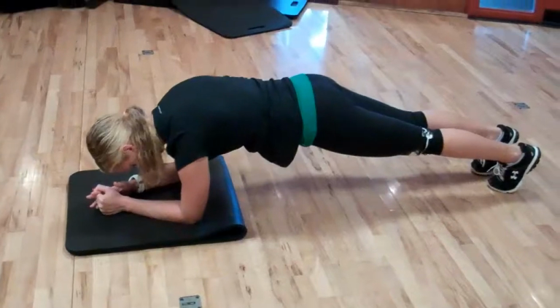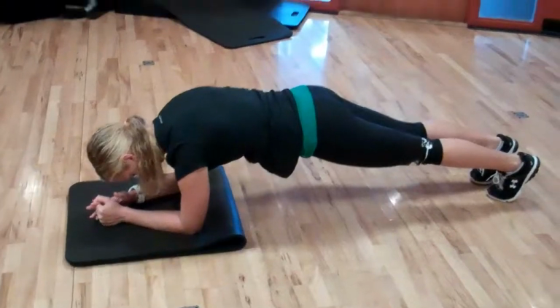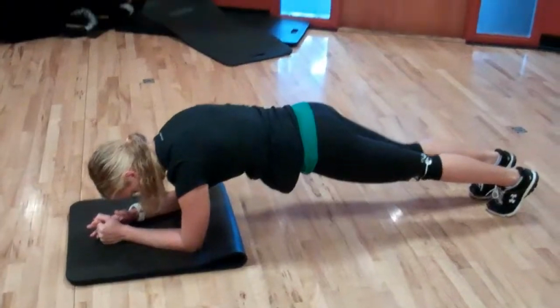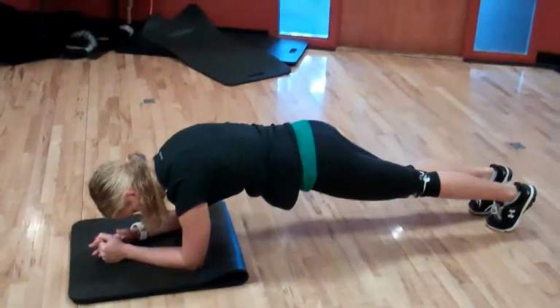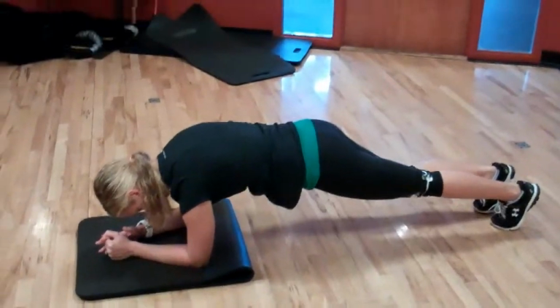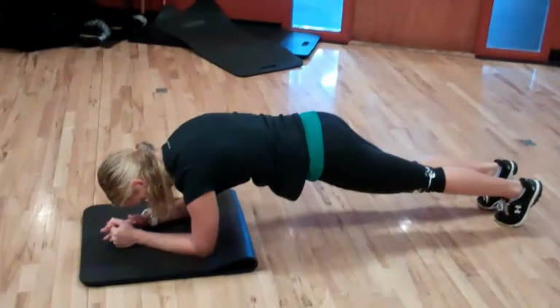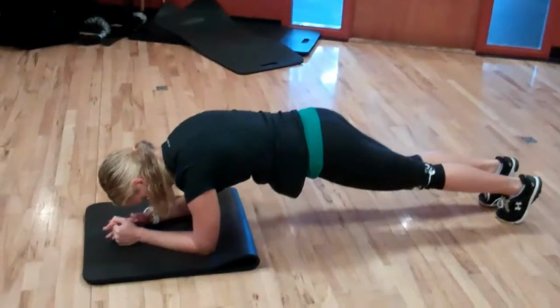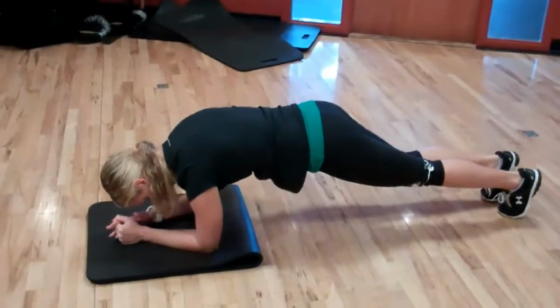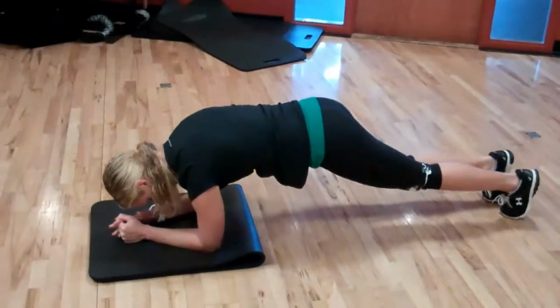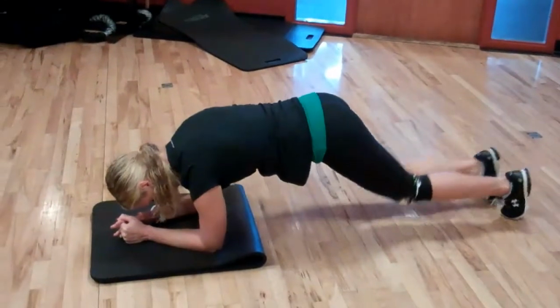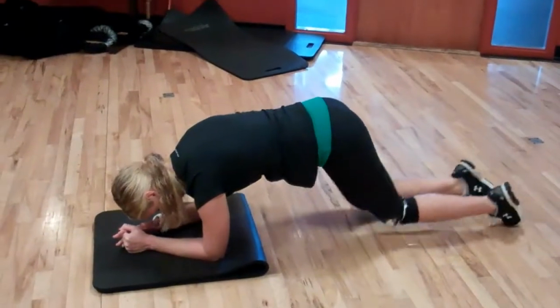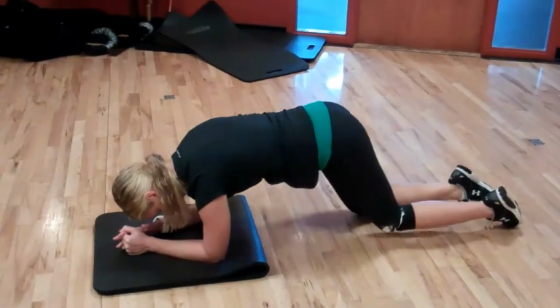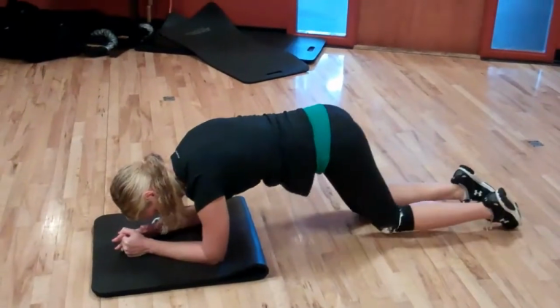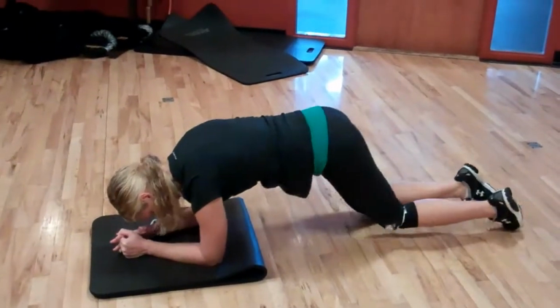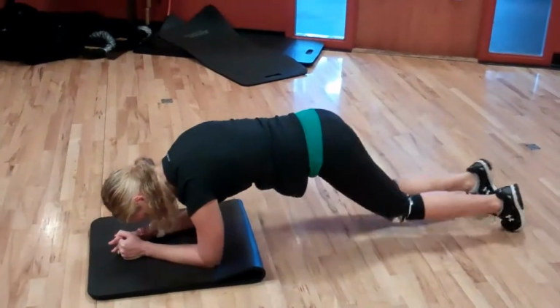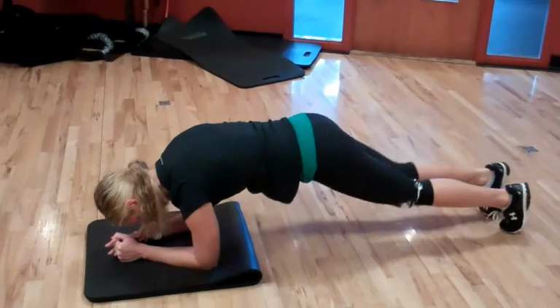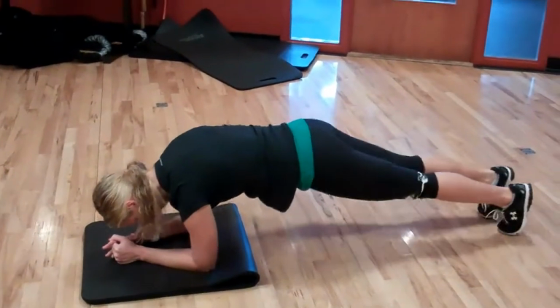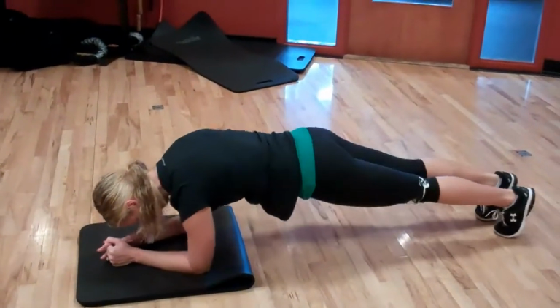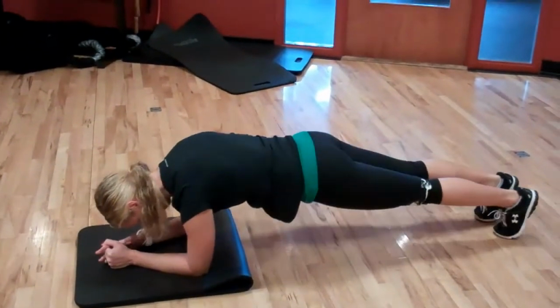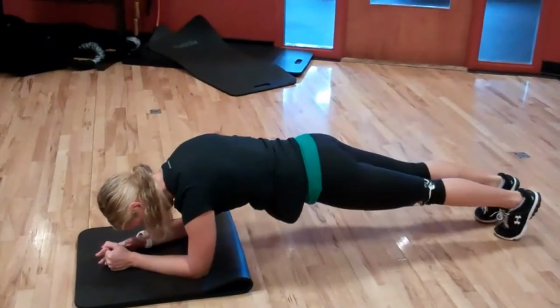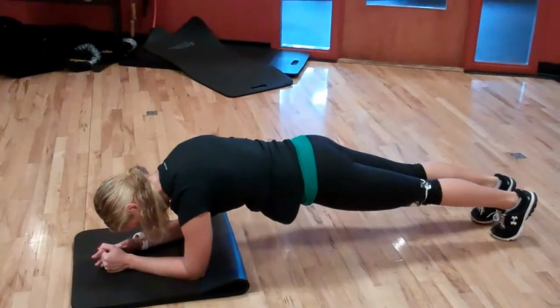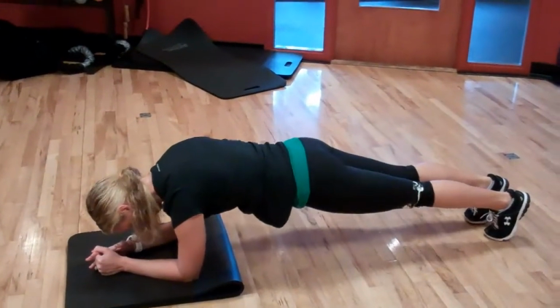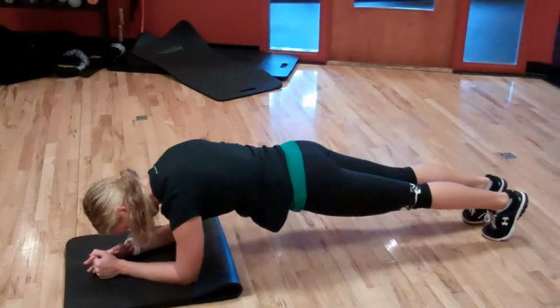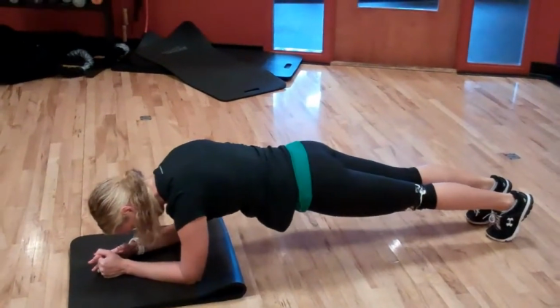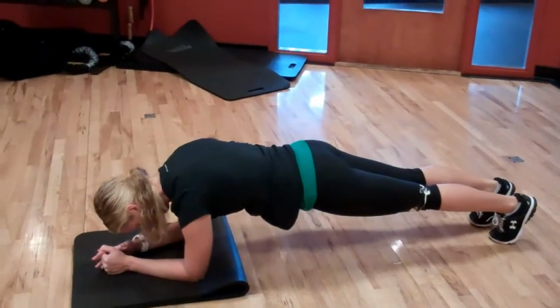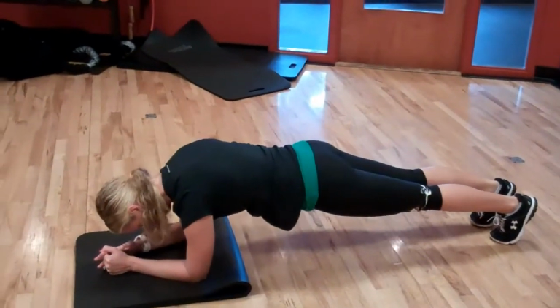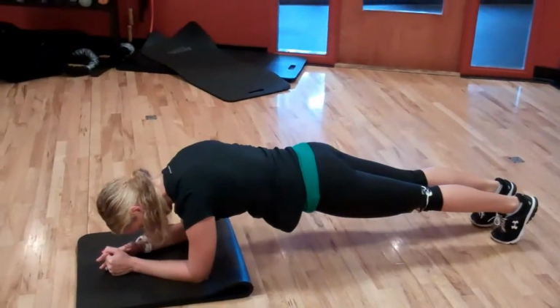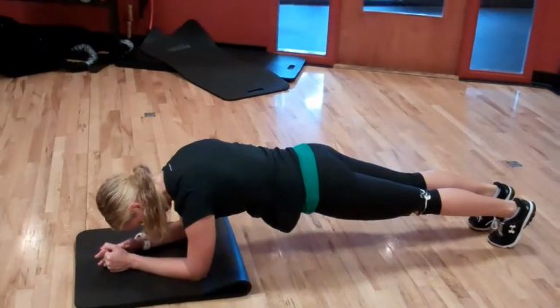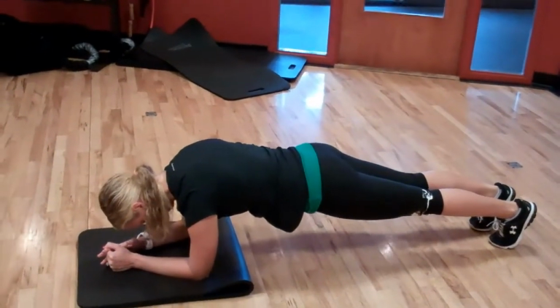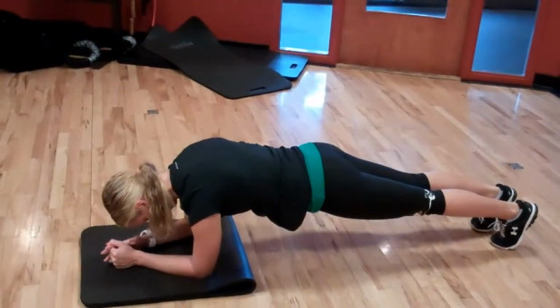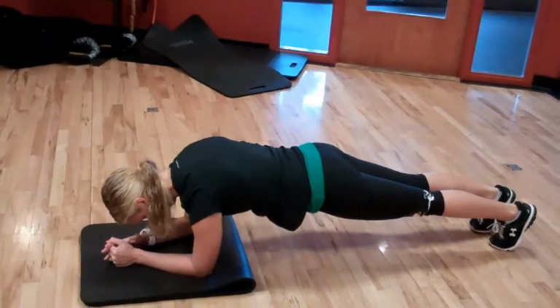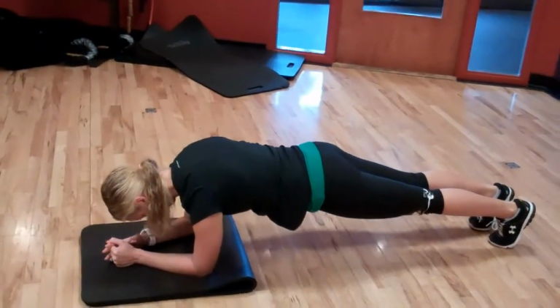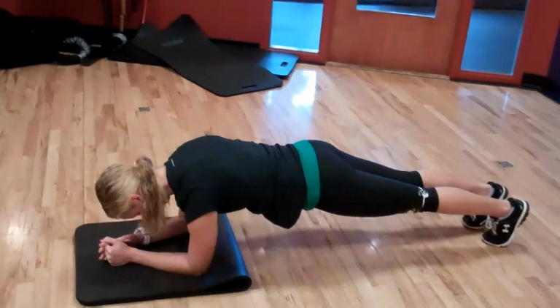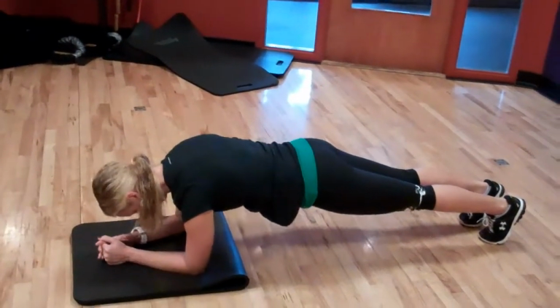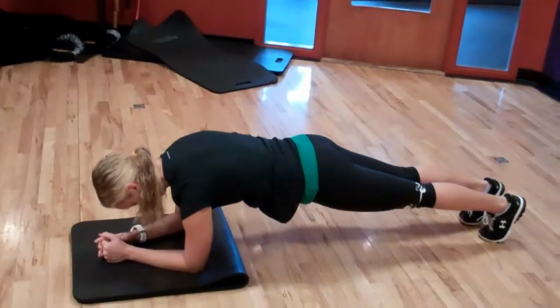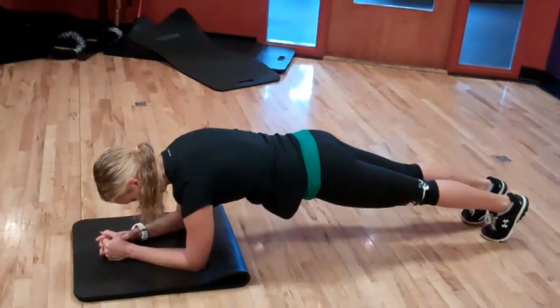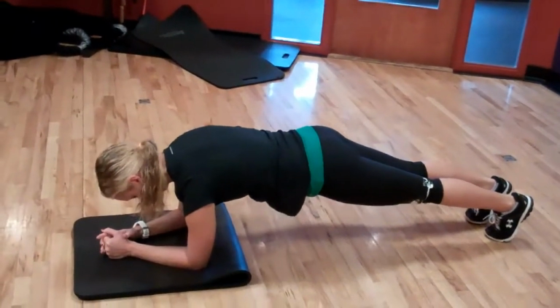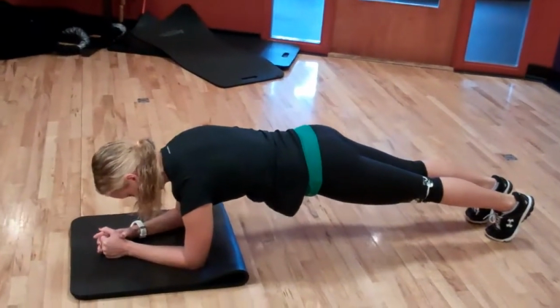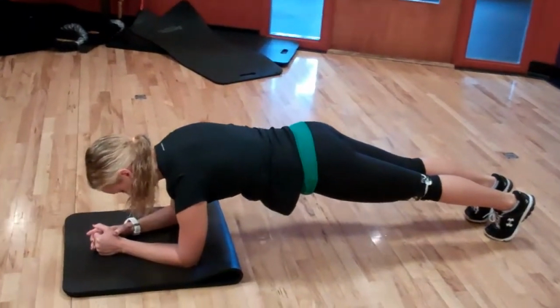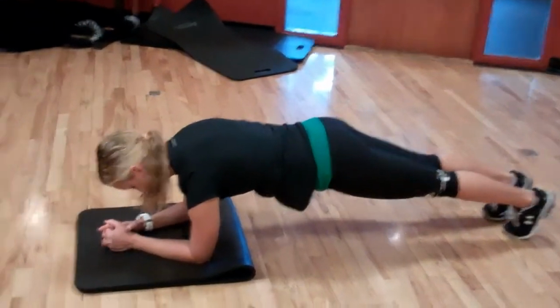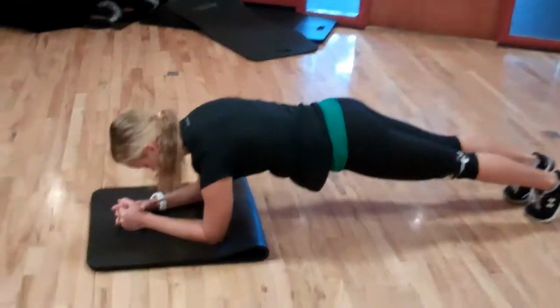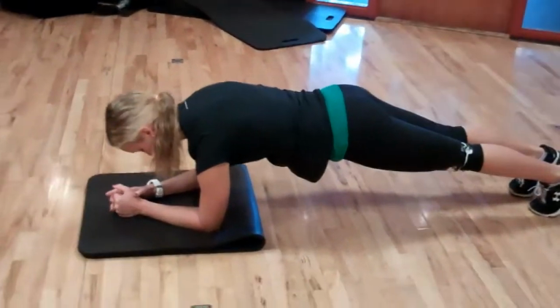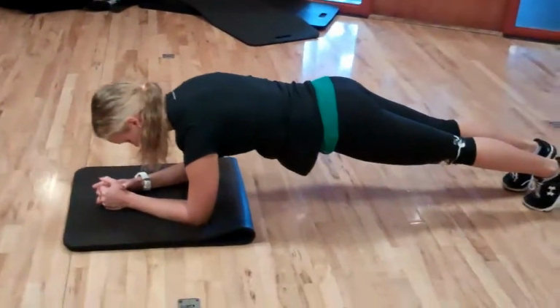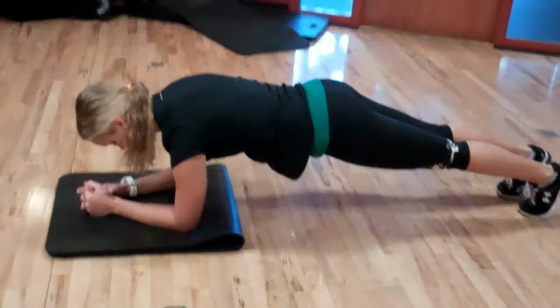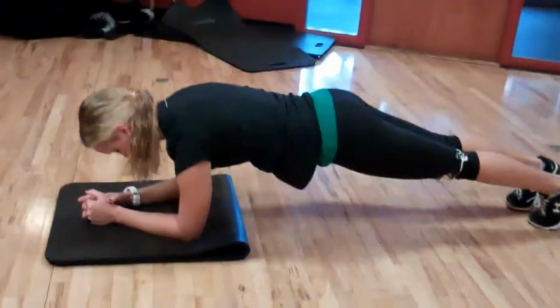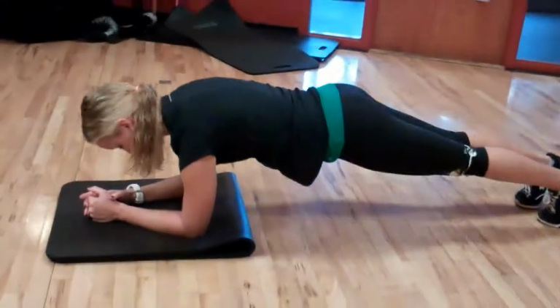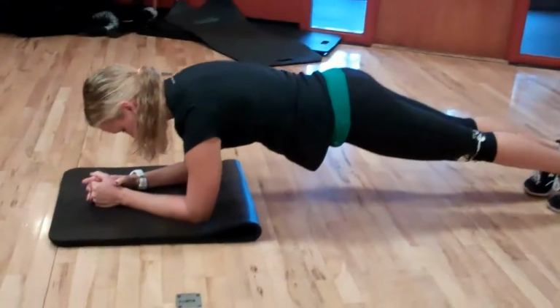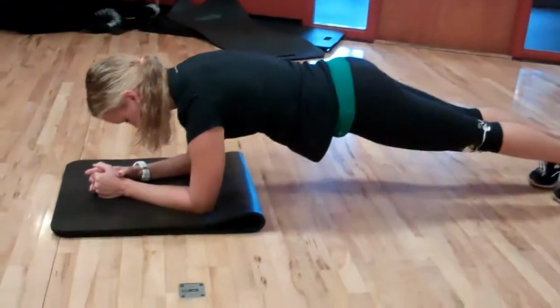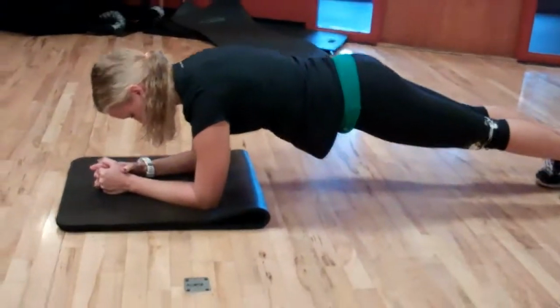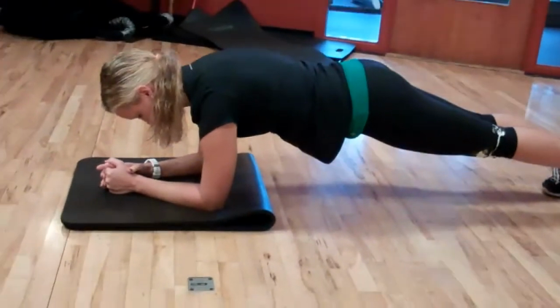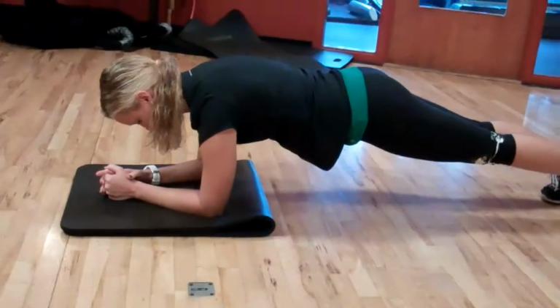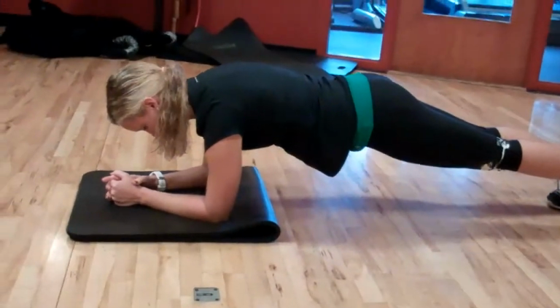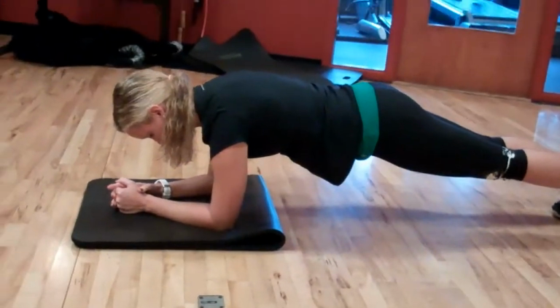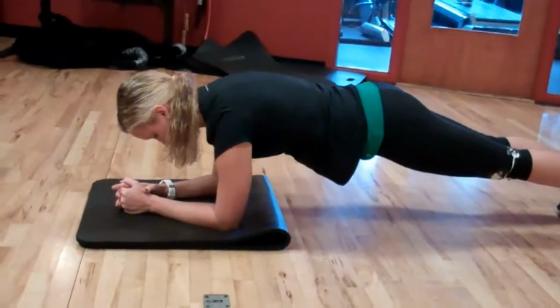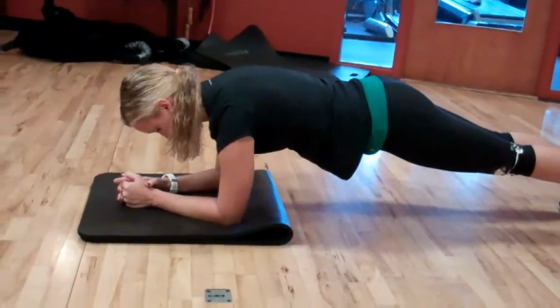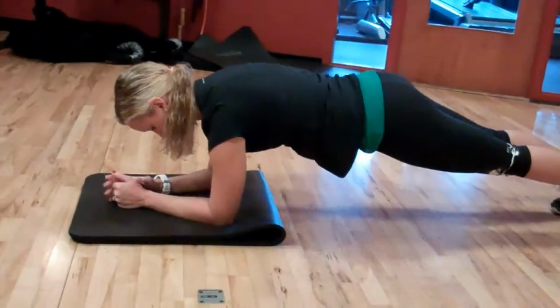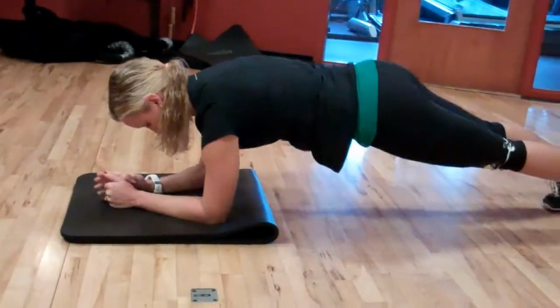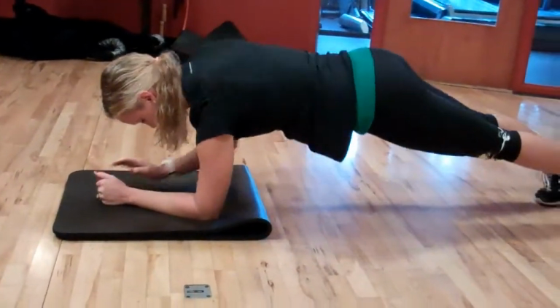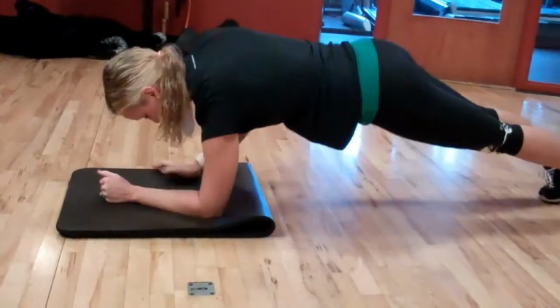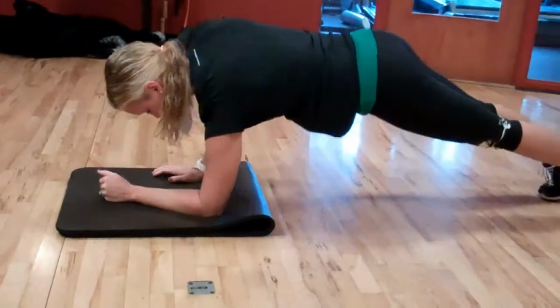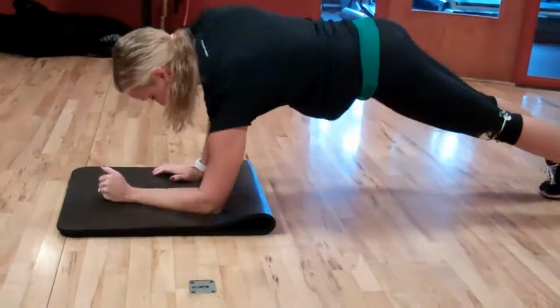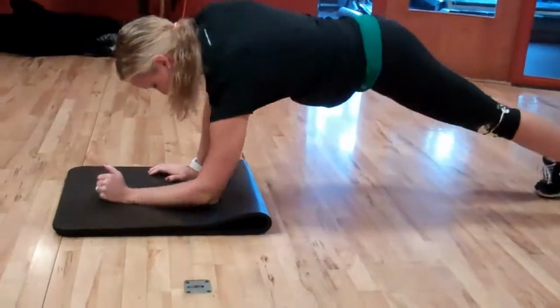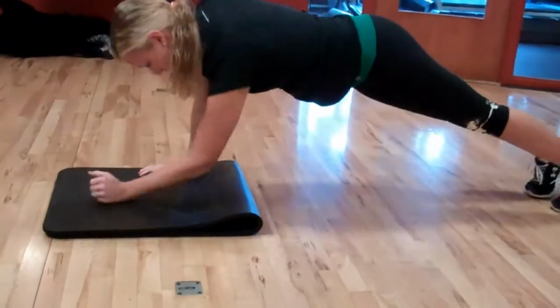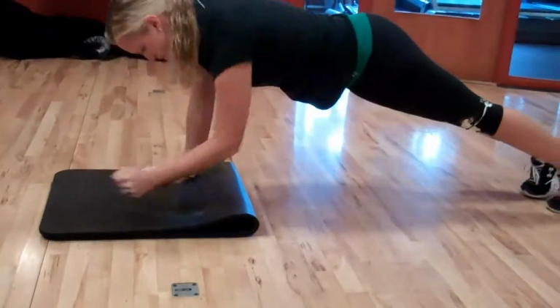Okay, so you've got plank to push up. You go from your elbows to your hands, up on your hands, and you do this for 60 seconds.